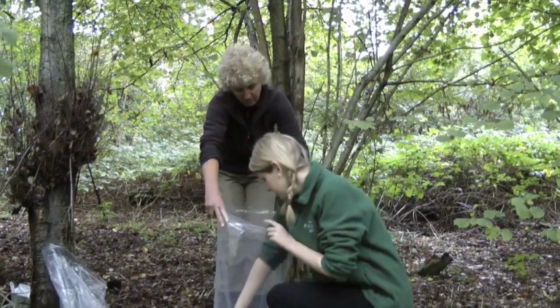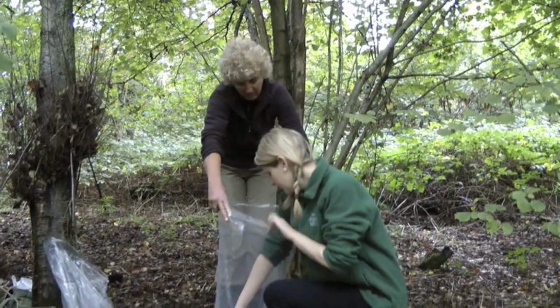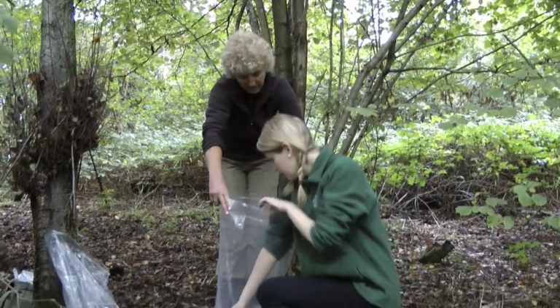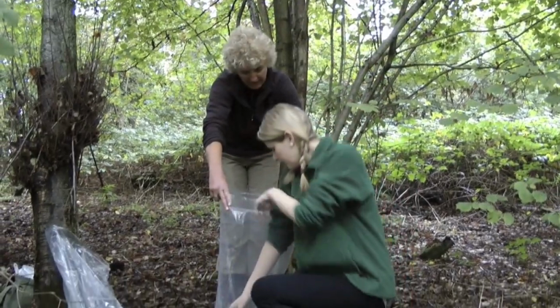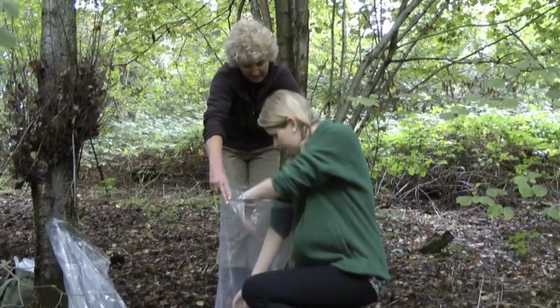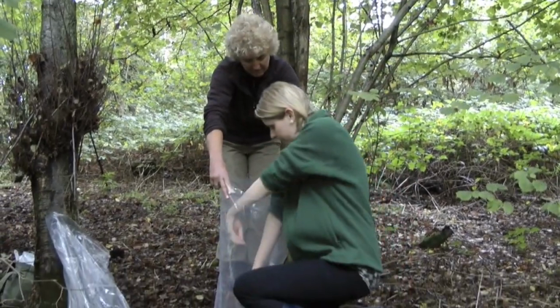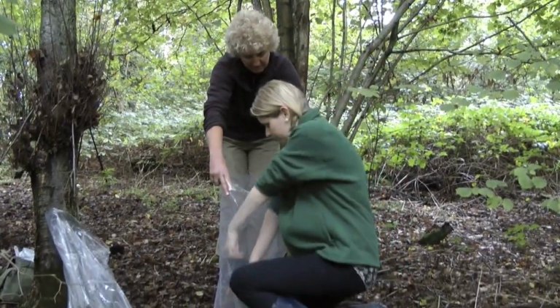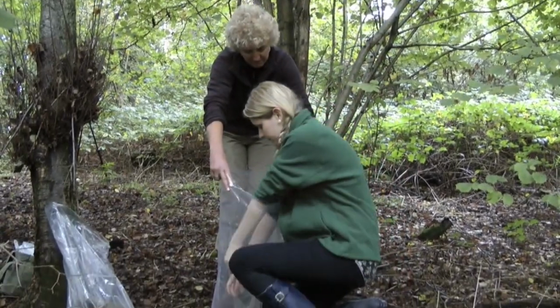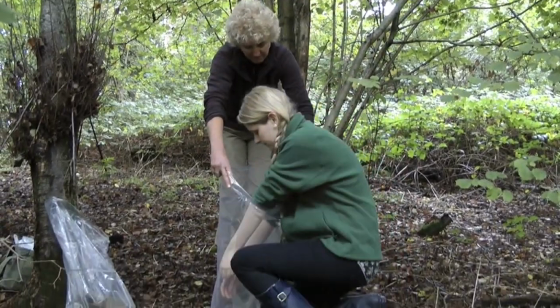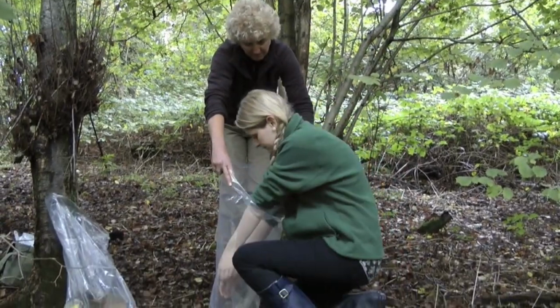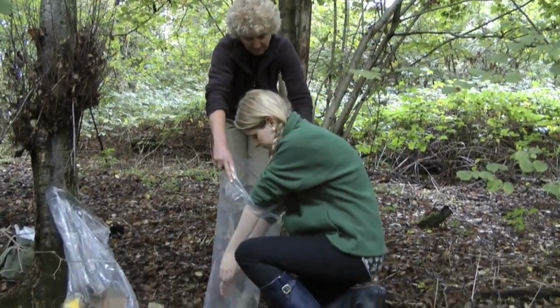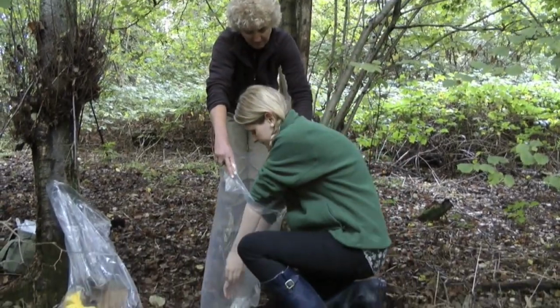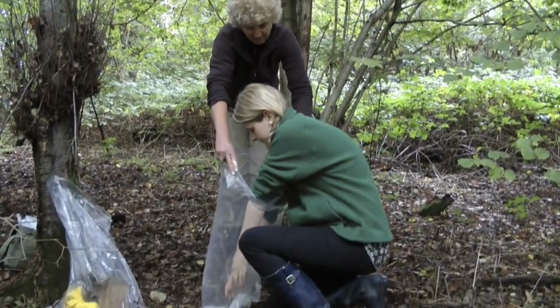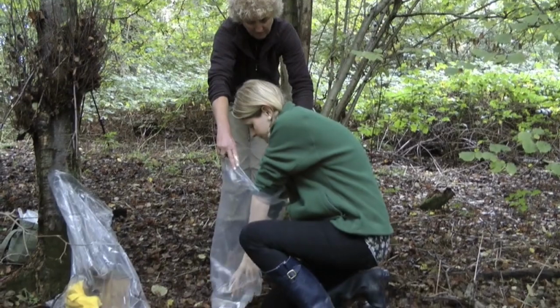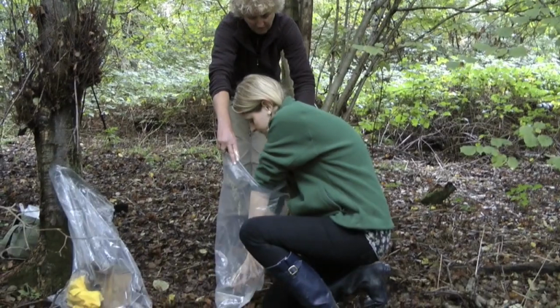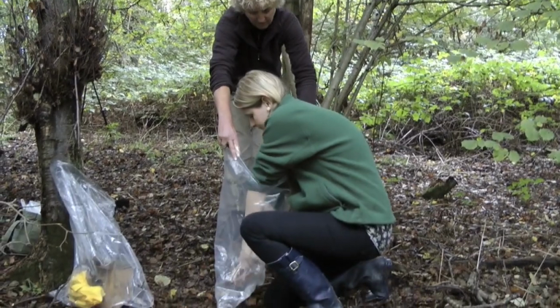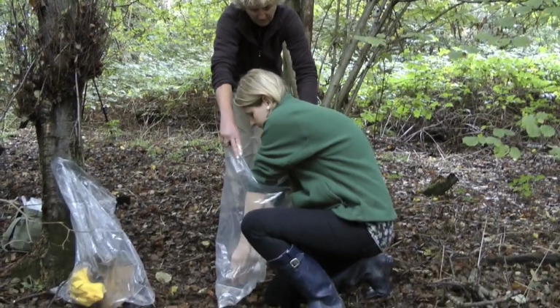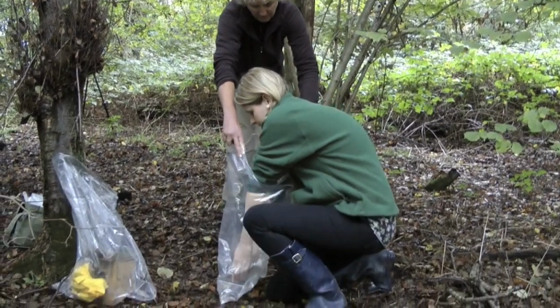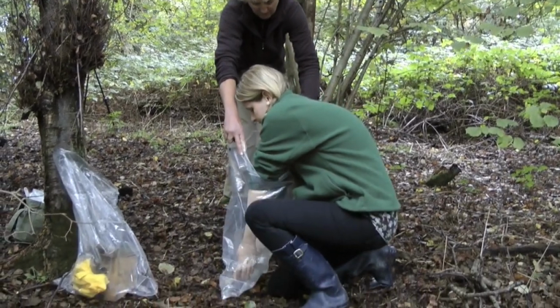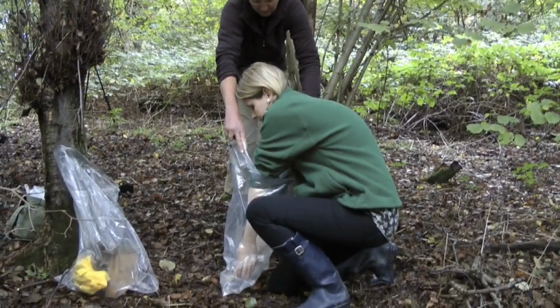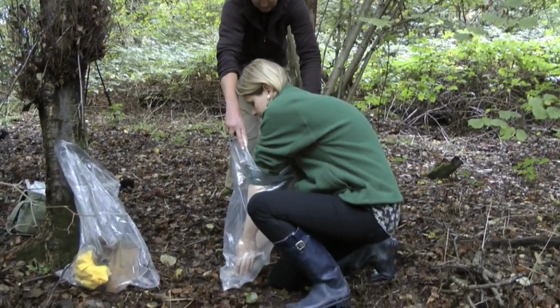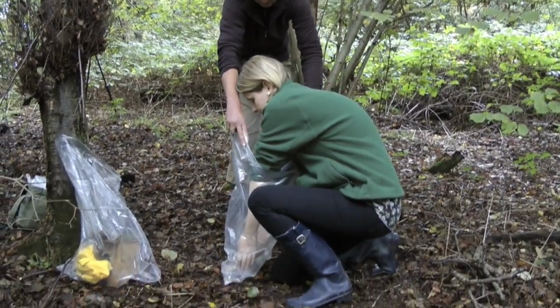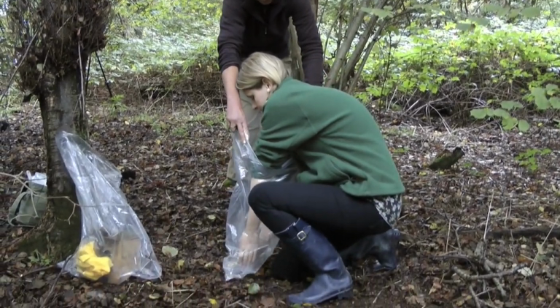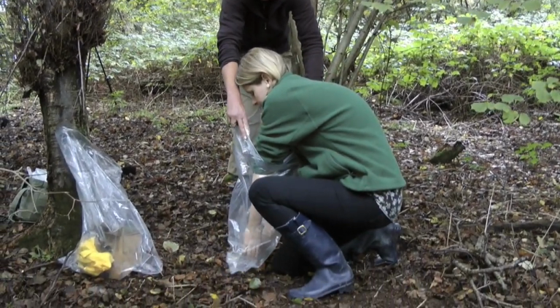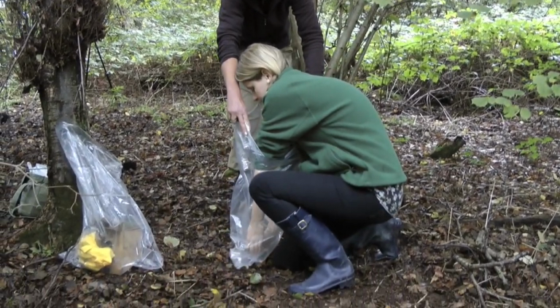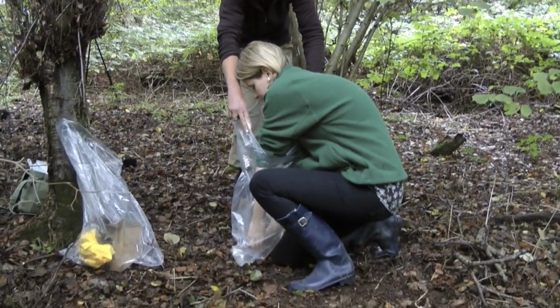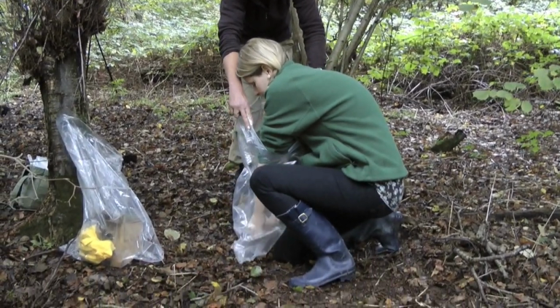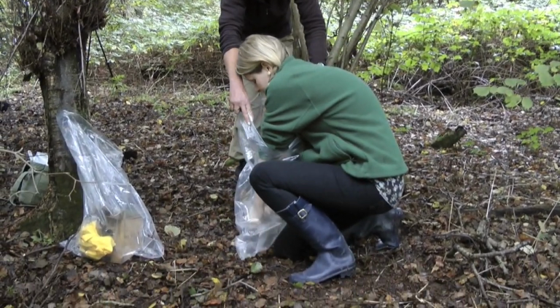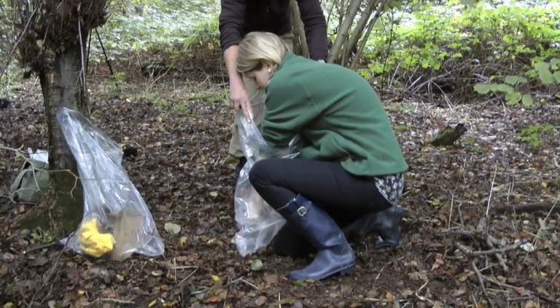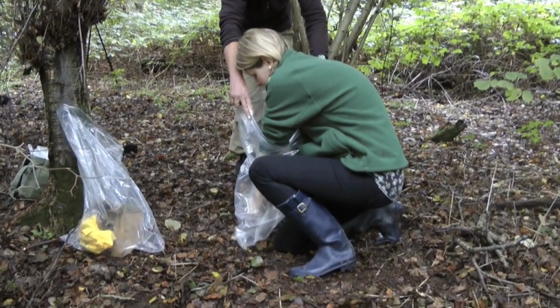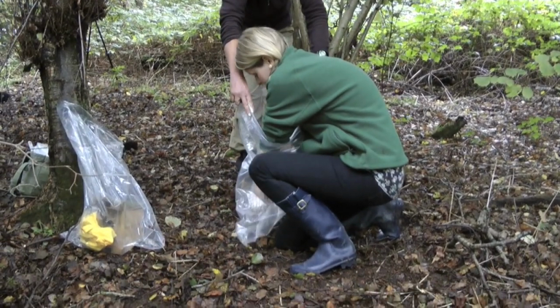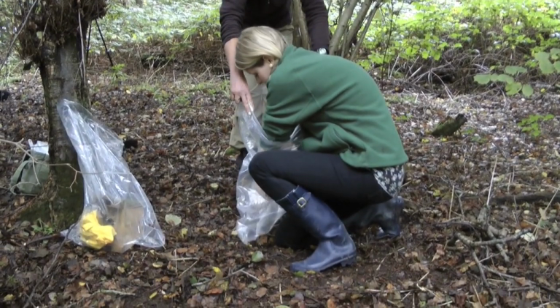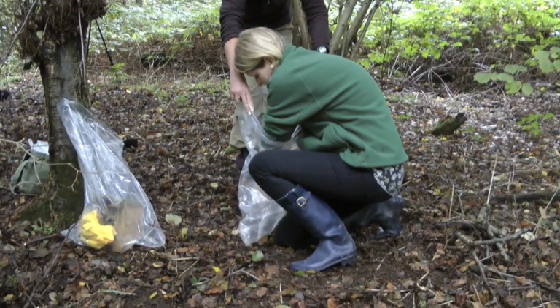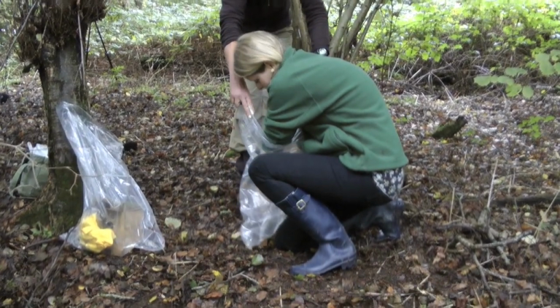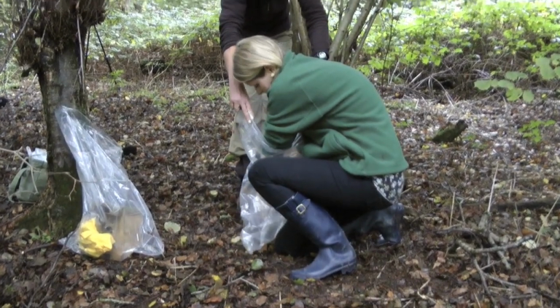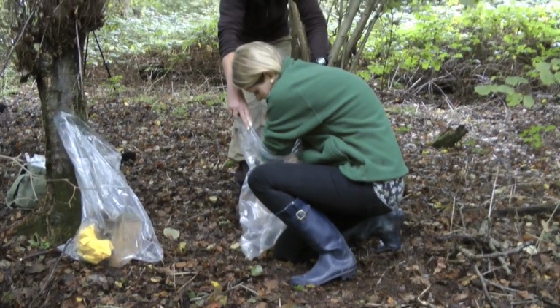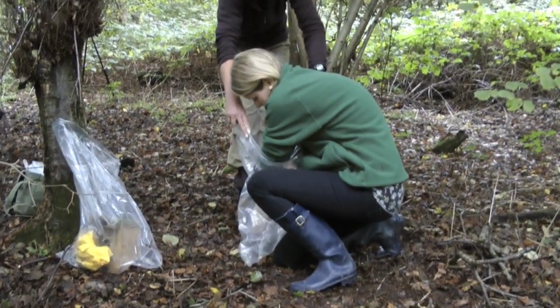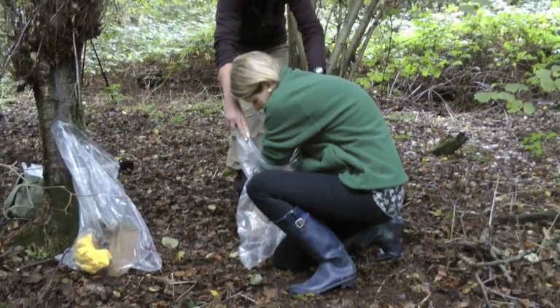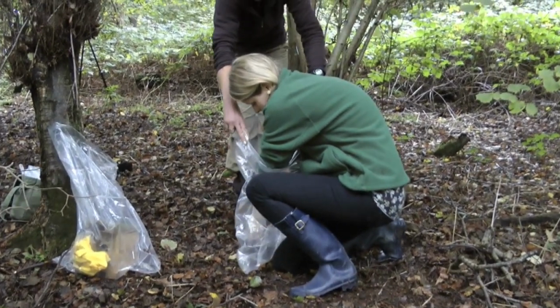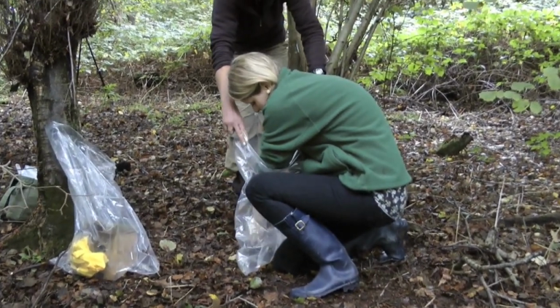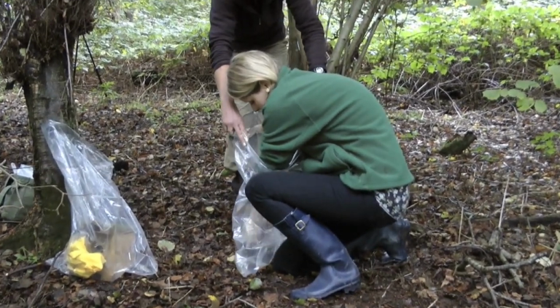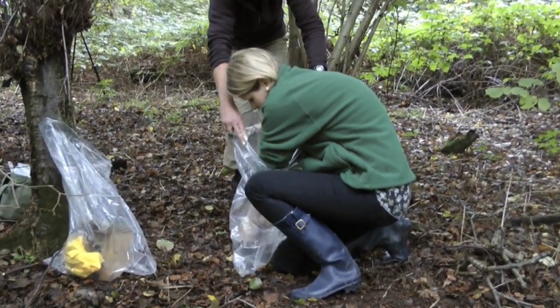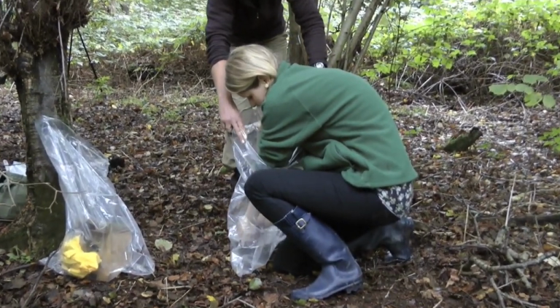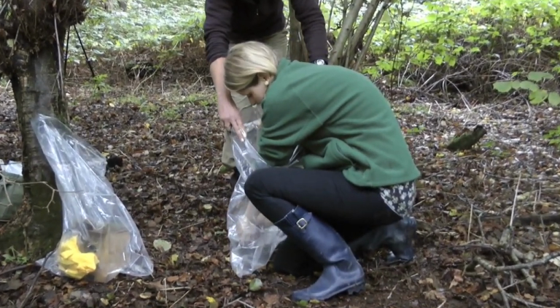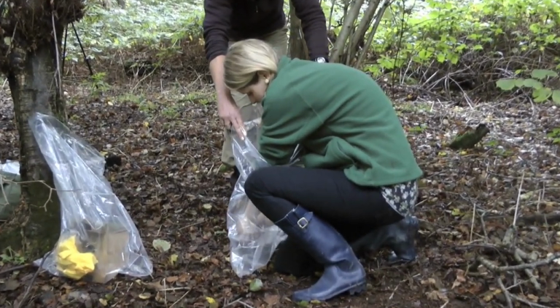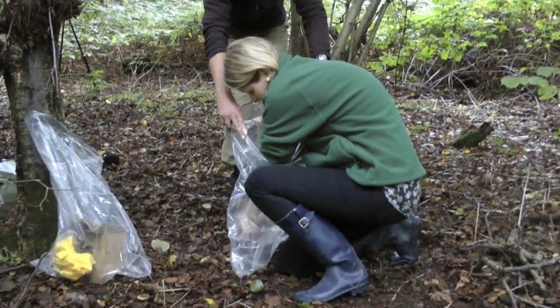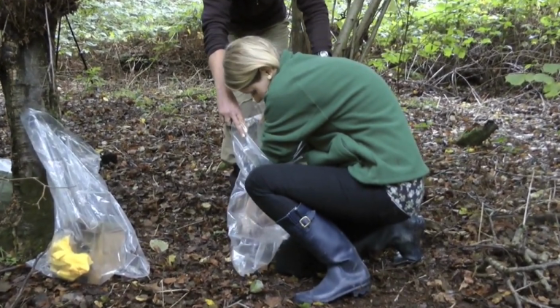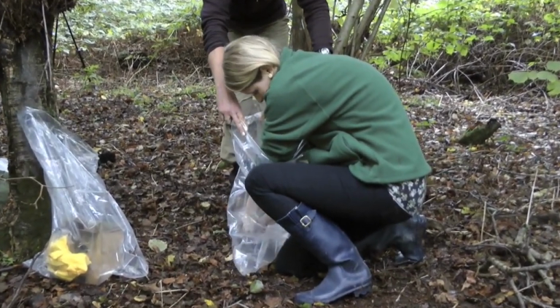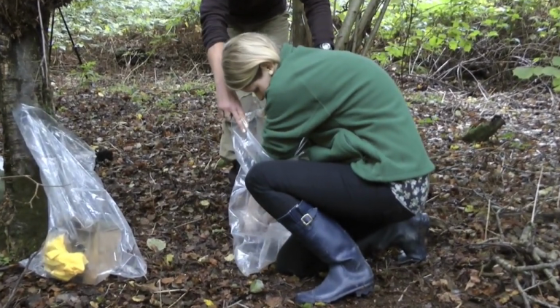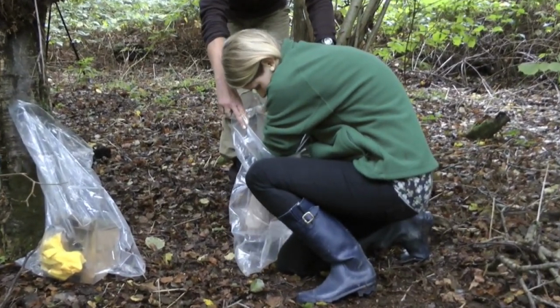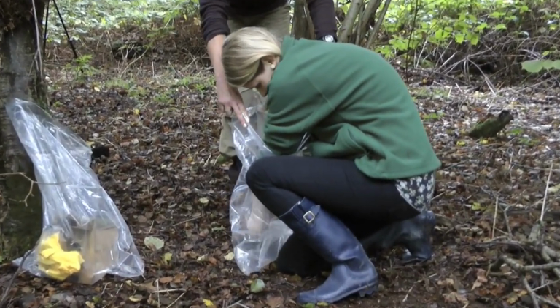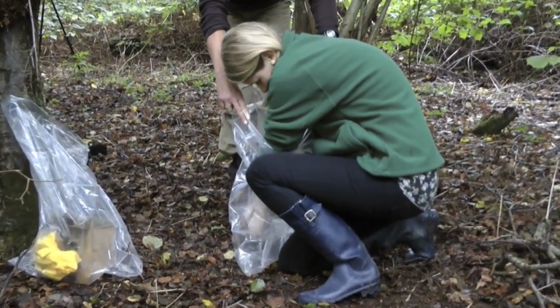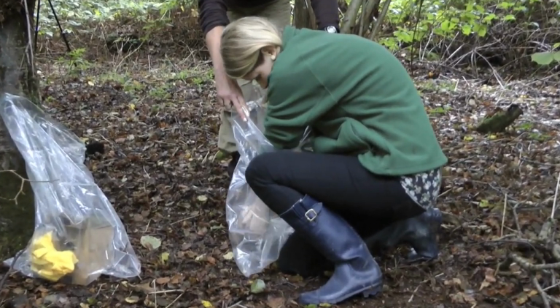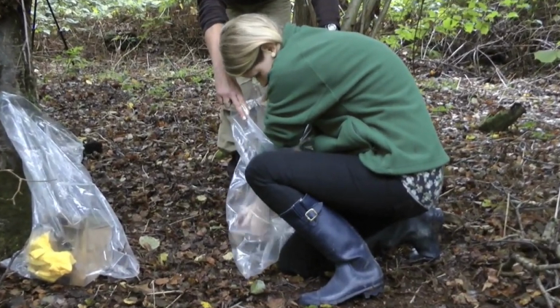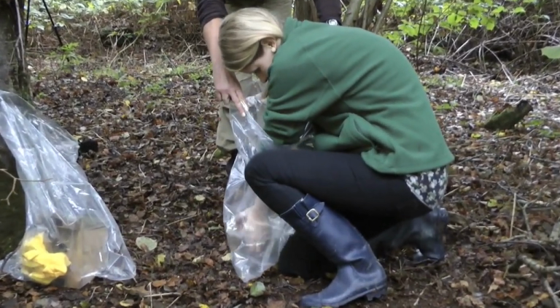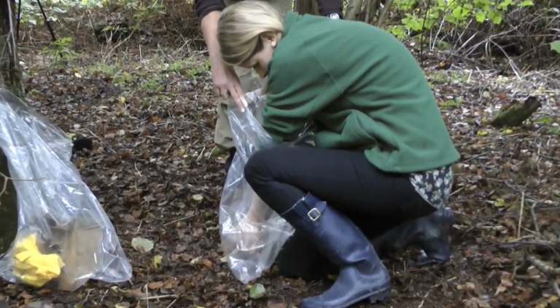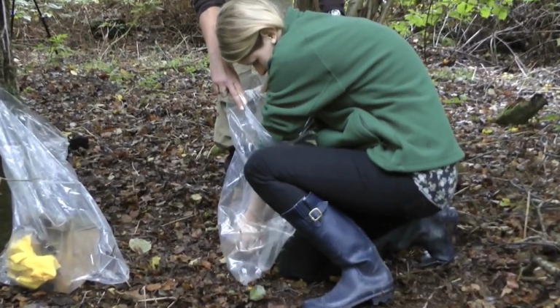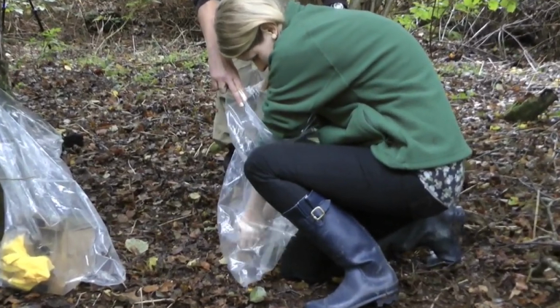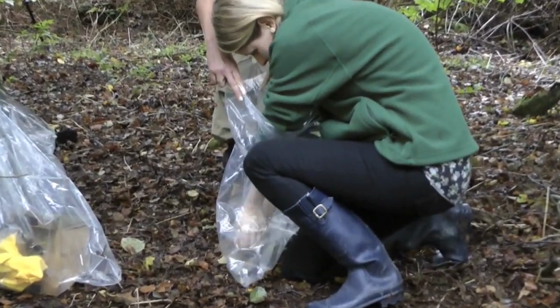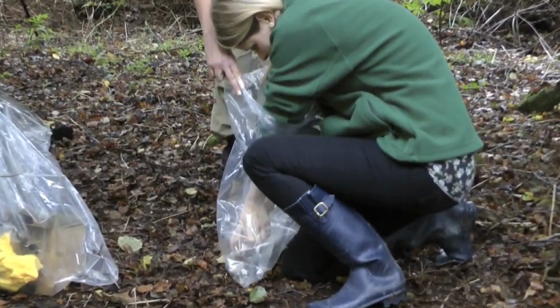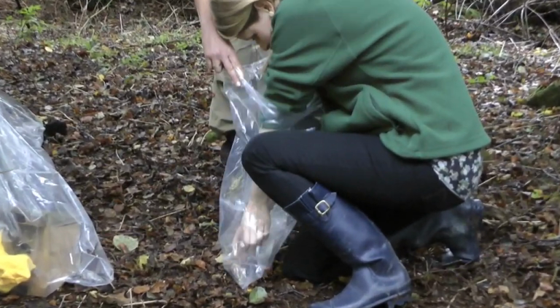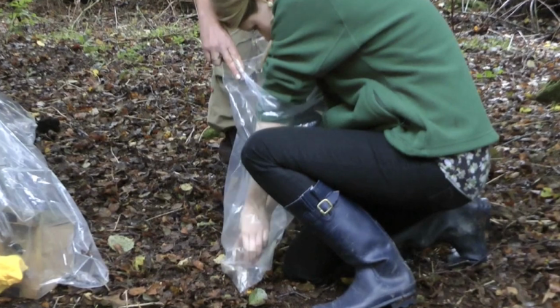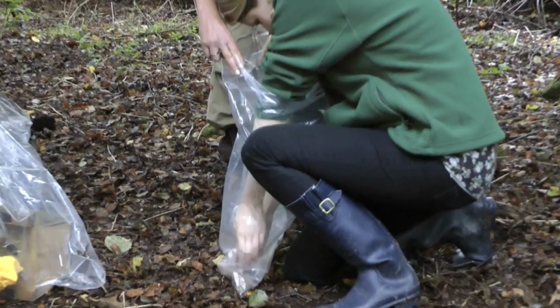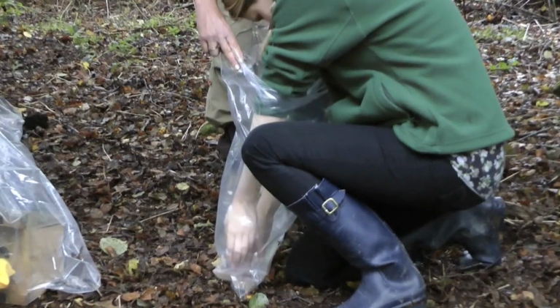Keep the sides of the bag up and with both hands in the bag catch the dormouse, being very careful not to grab the tail.